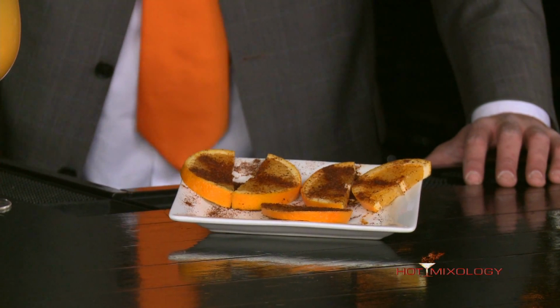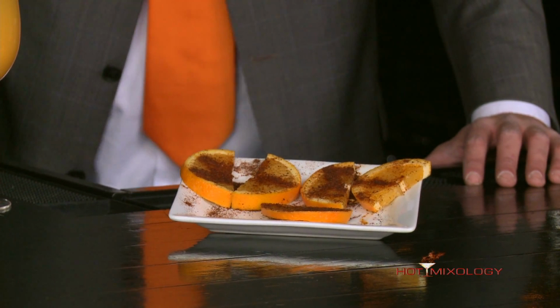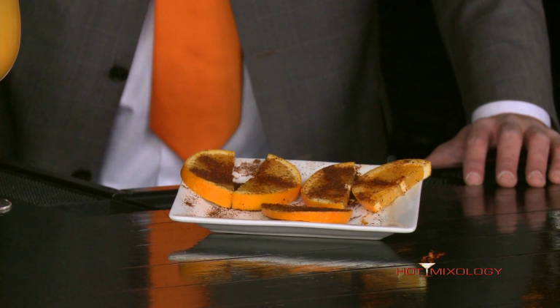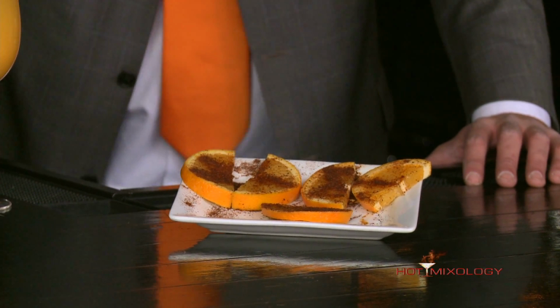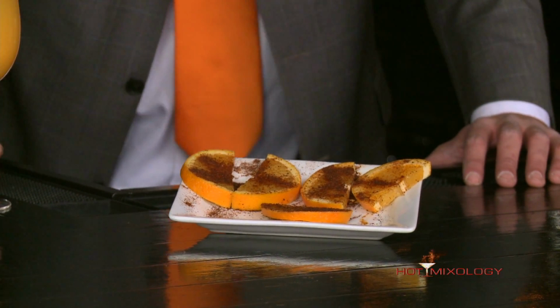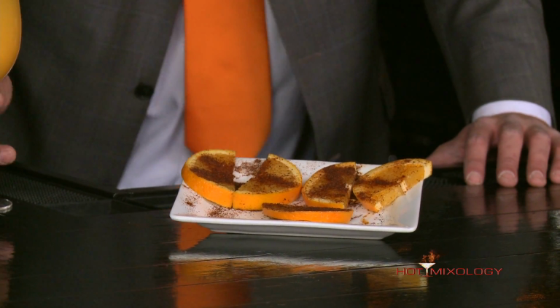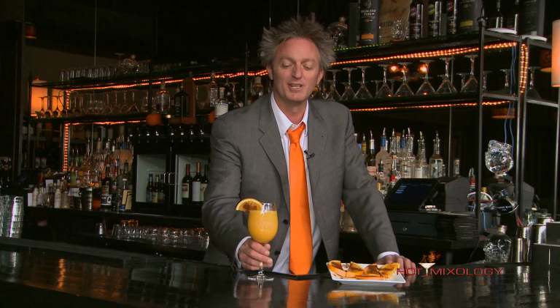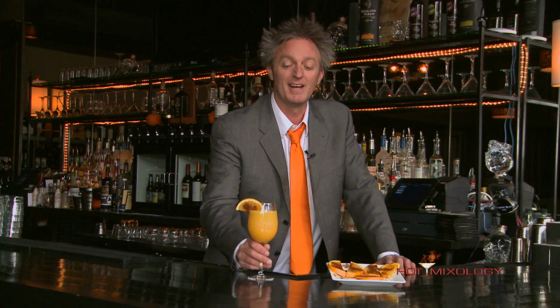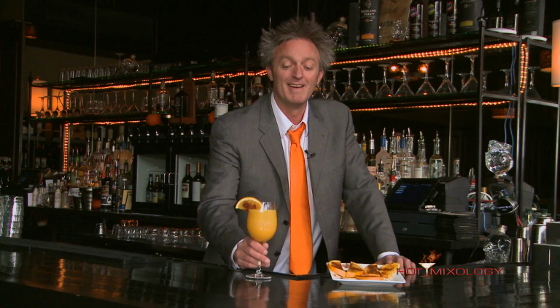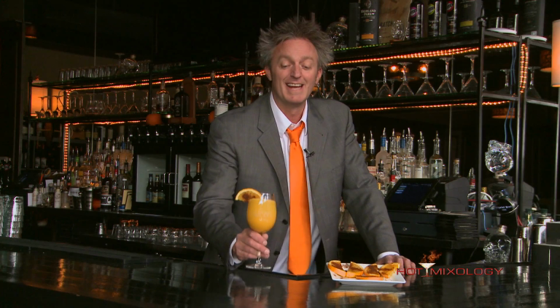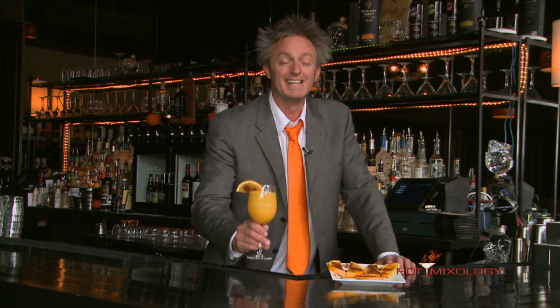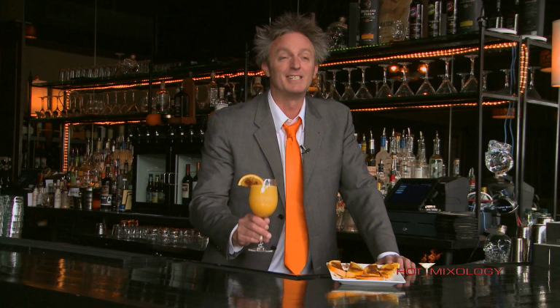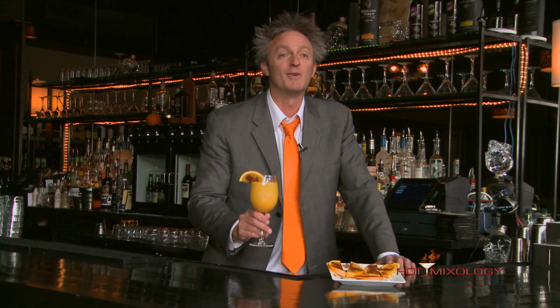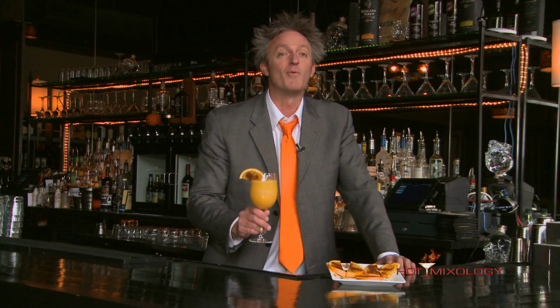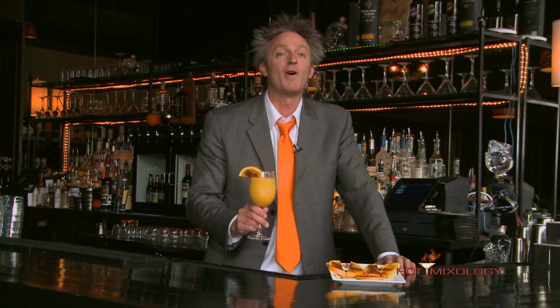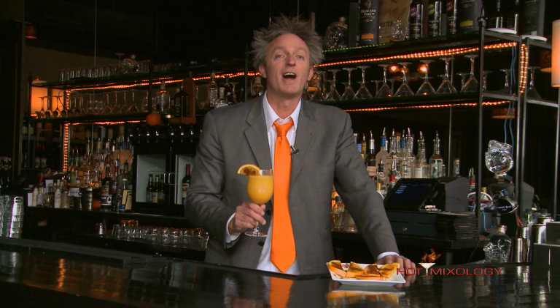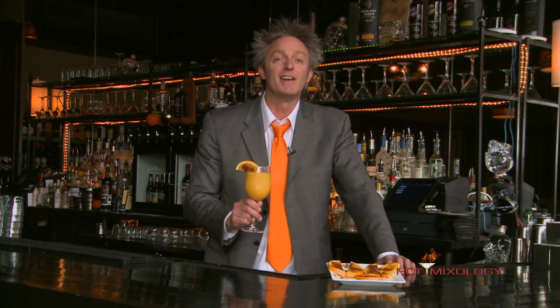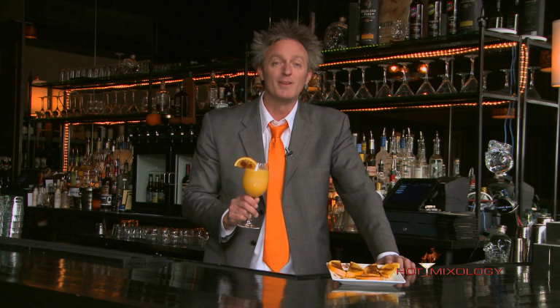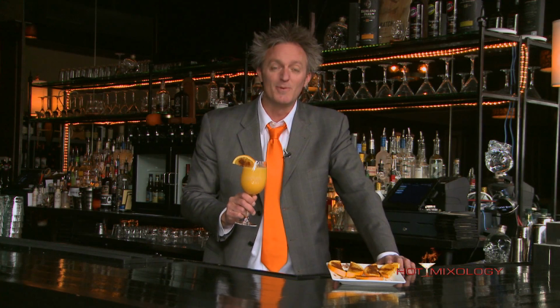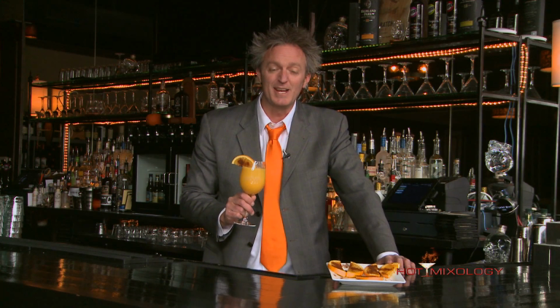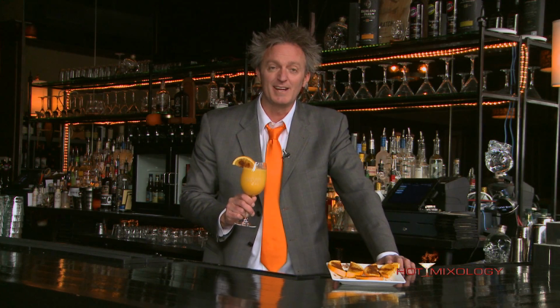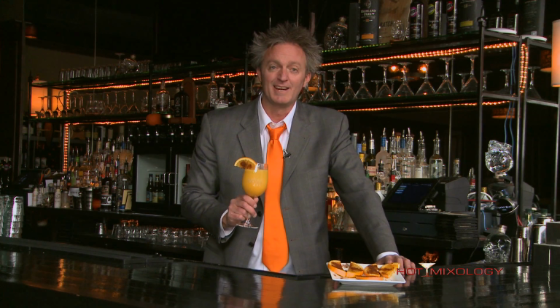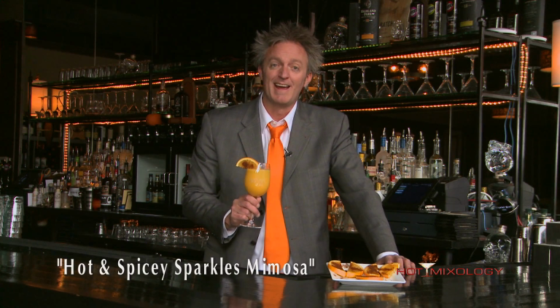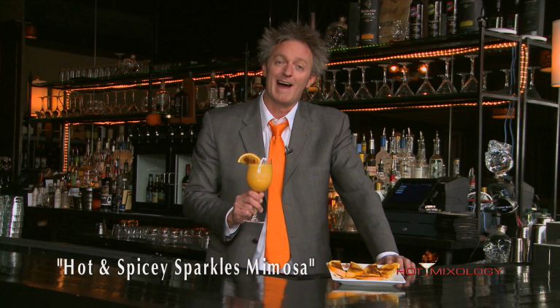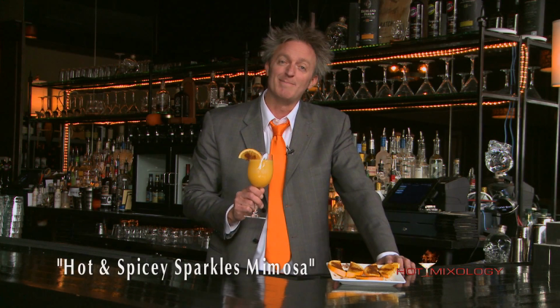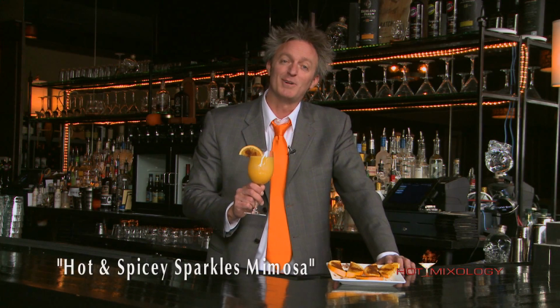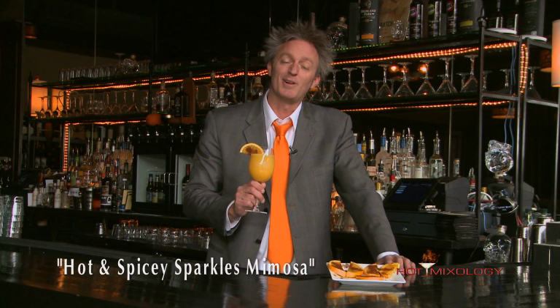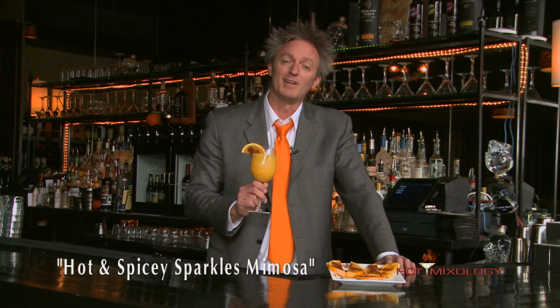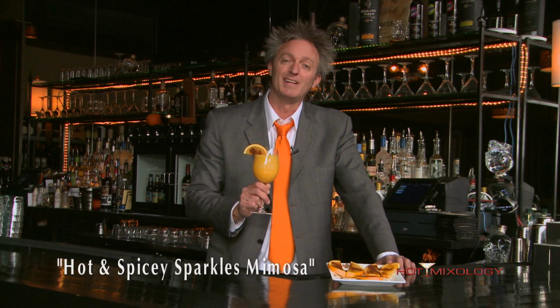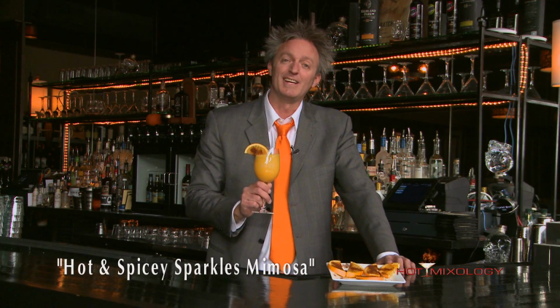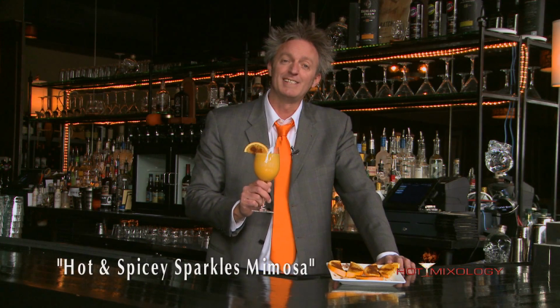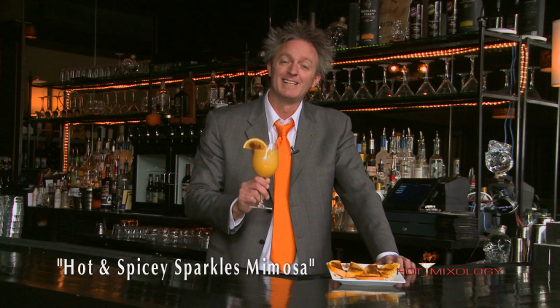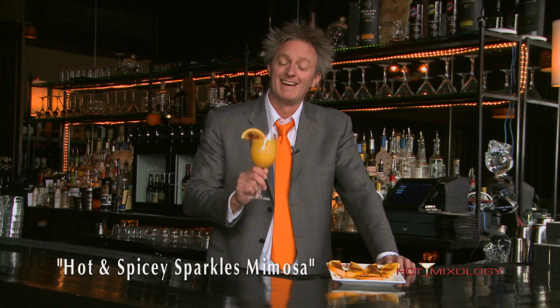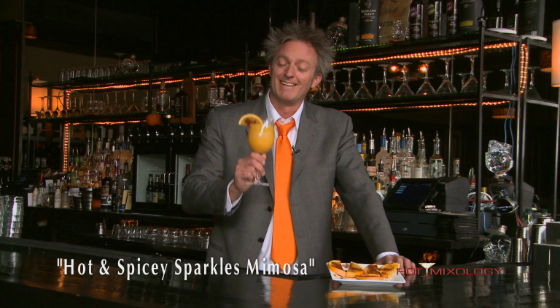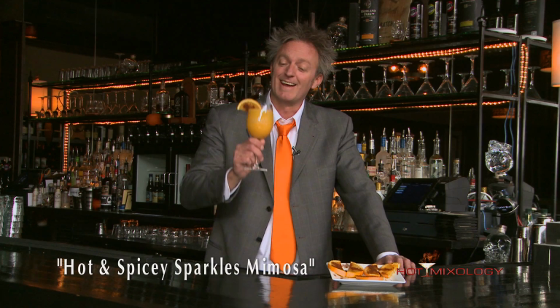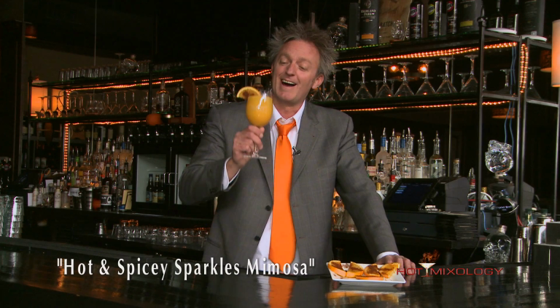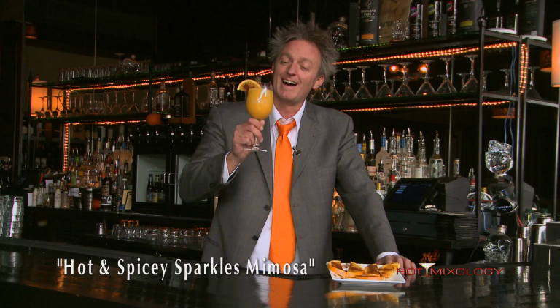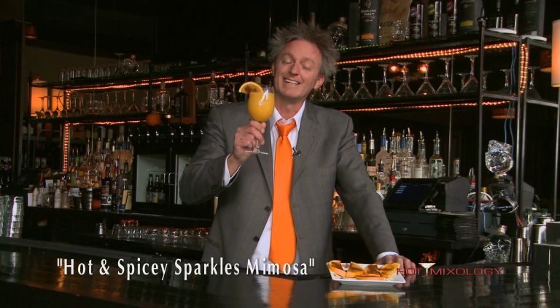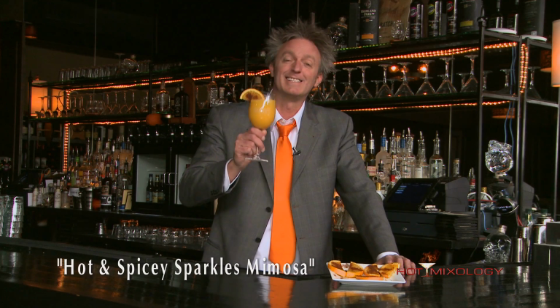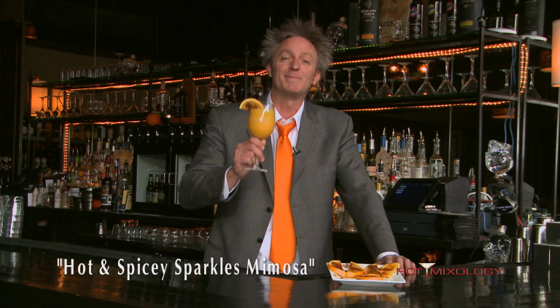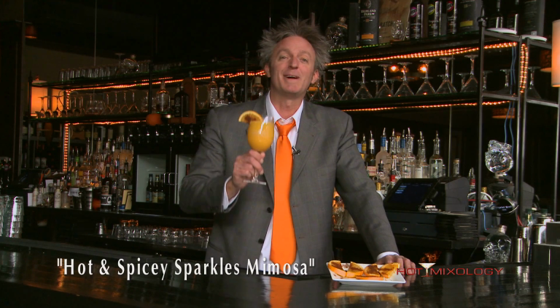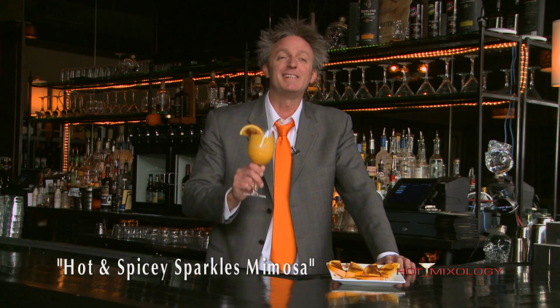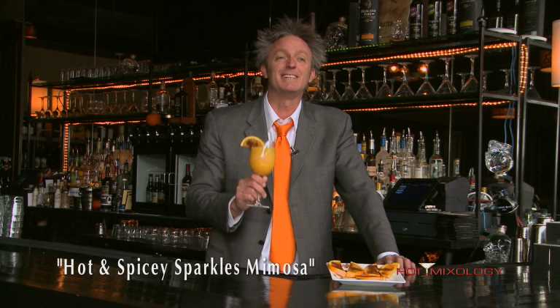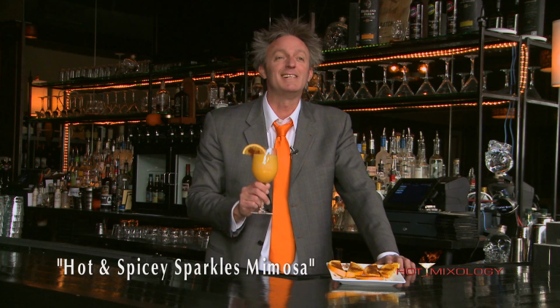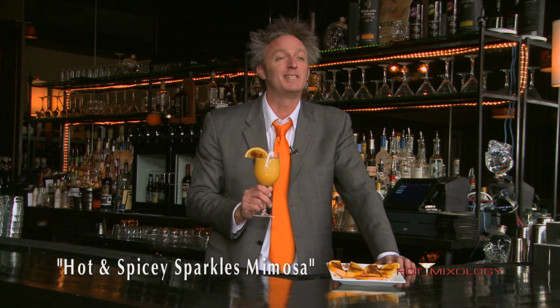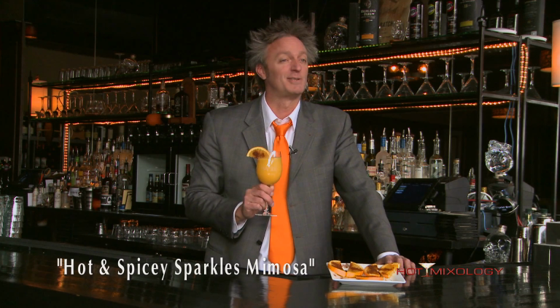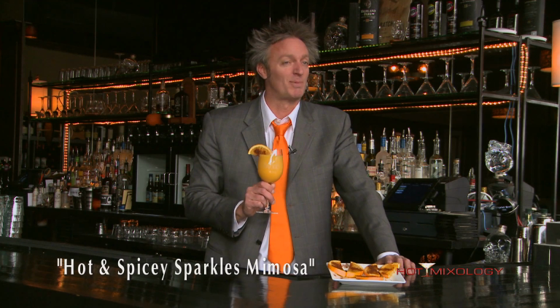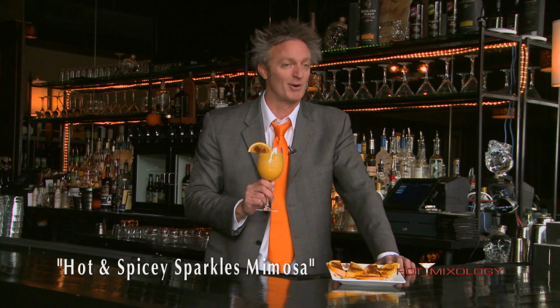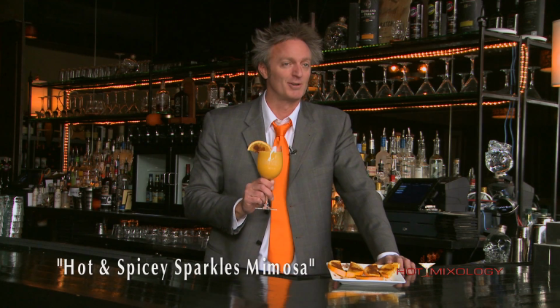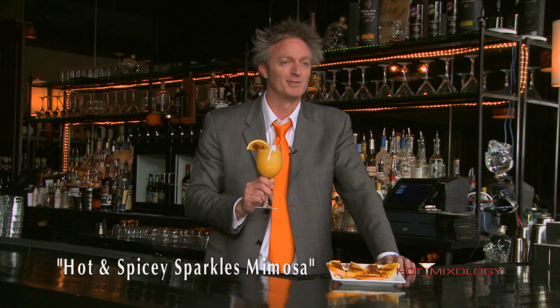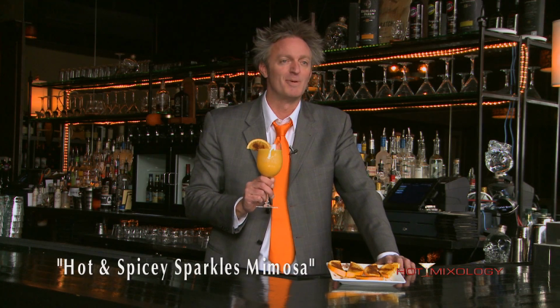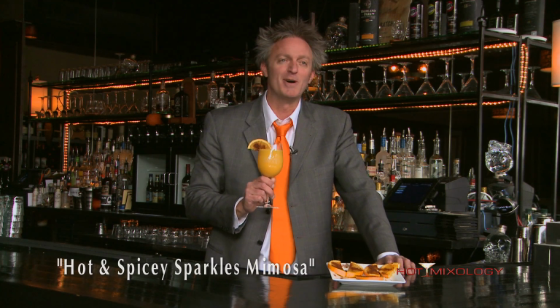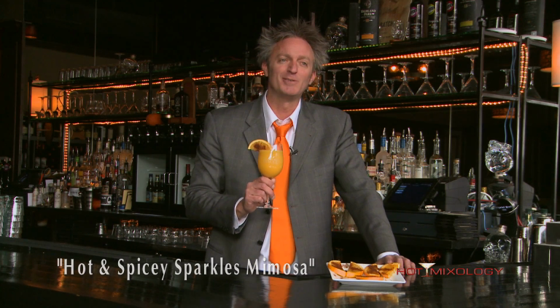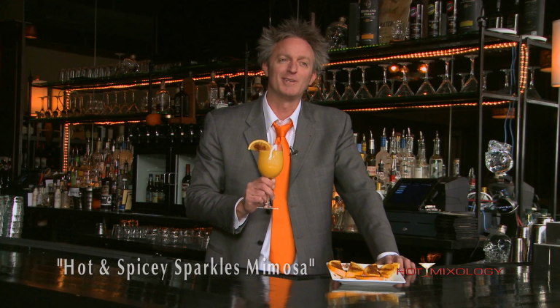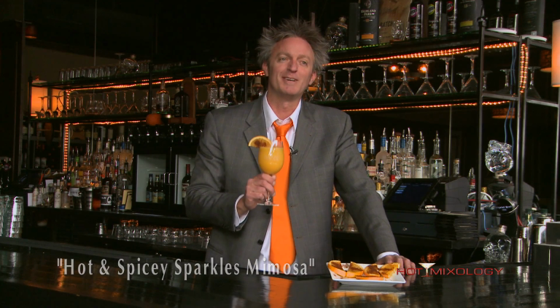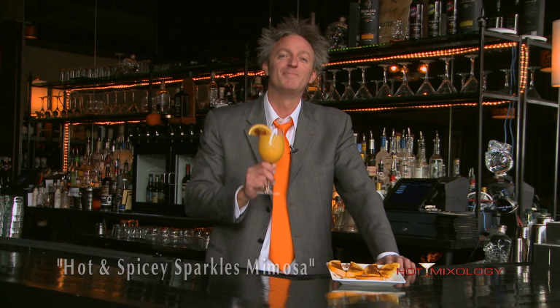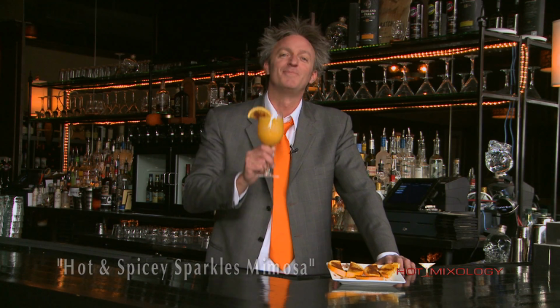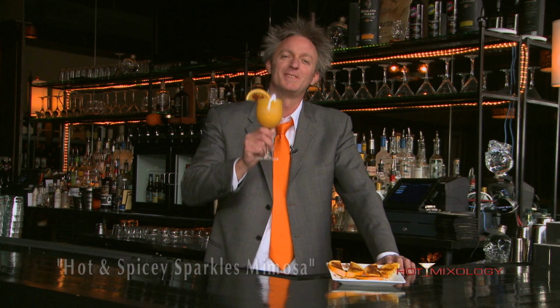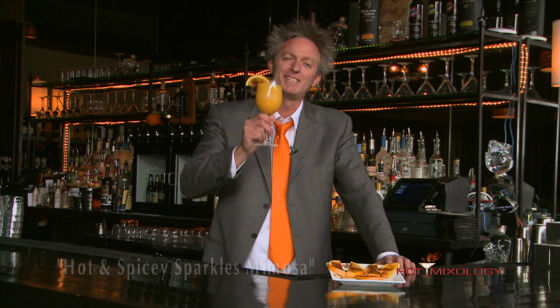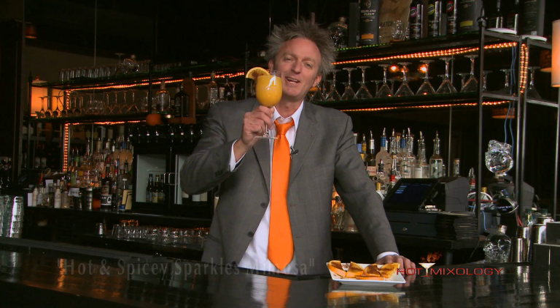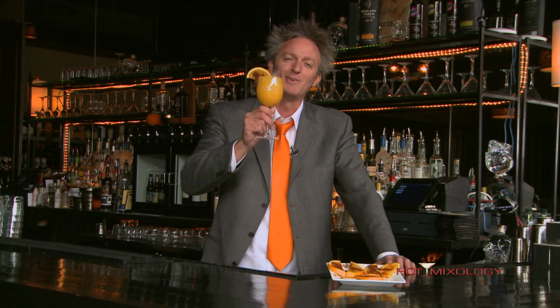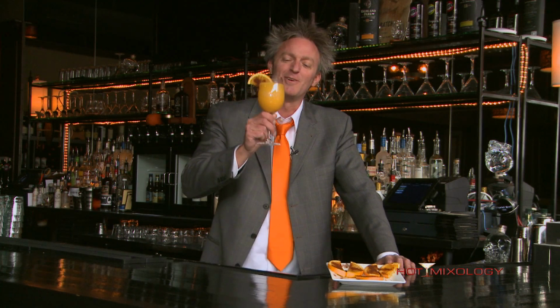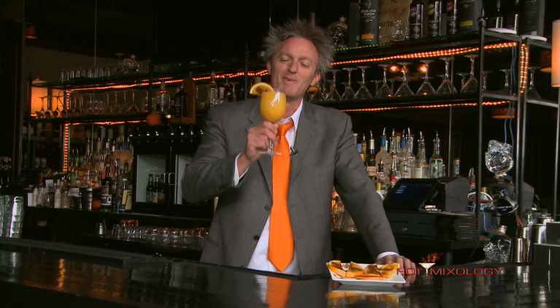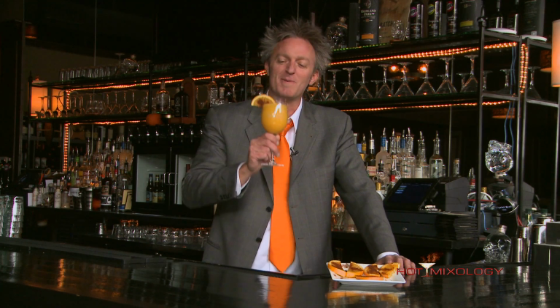It's Hot Mixology, it's the Wine of the Week. I'm calling this the Hot and Spicy Sparkles Mimosa. Salud everybody.